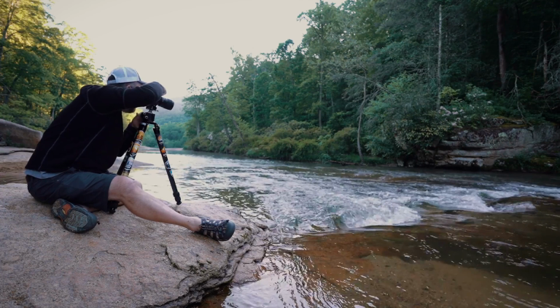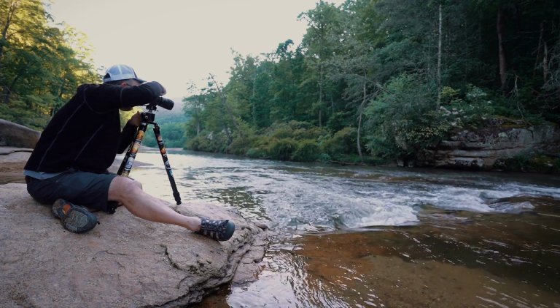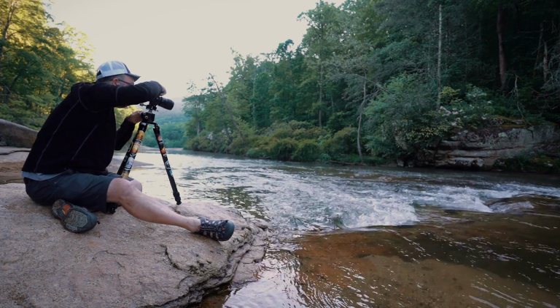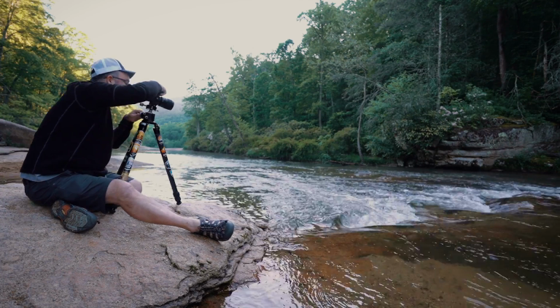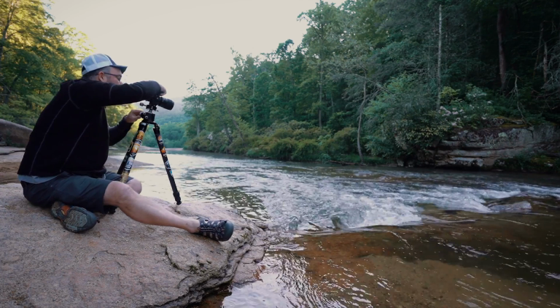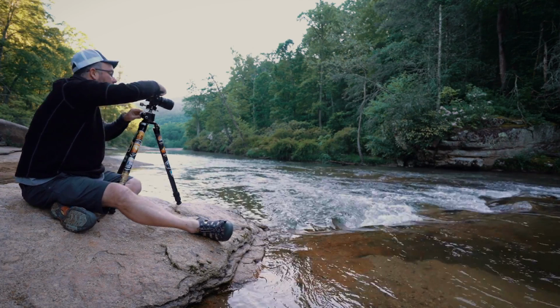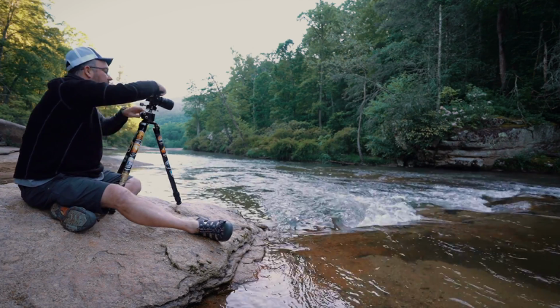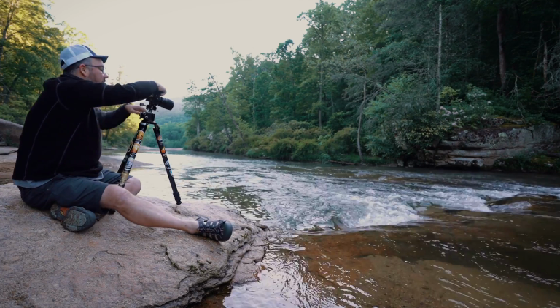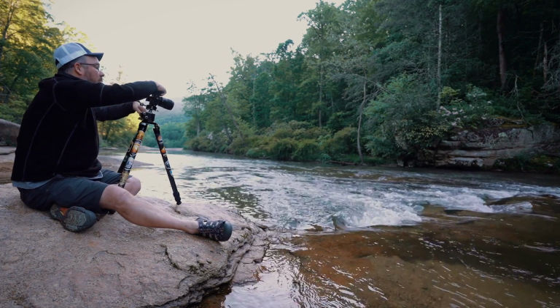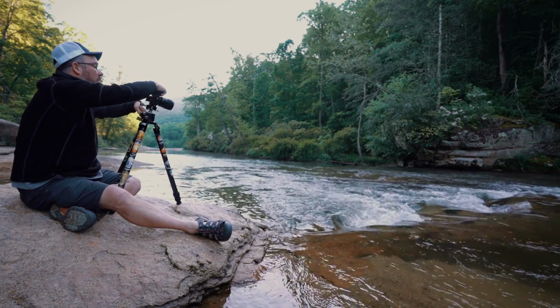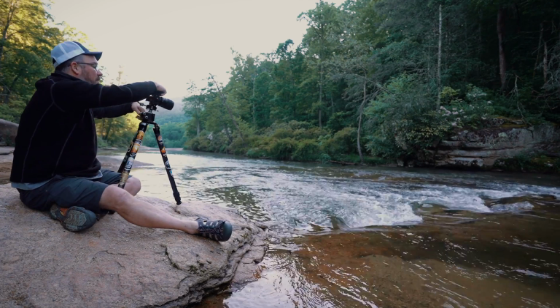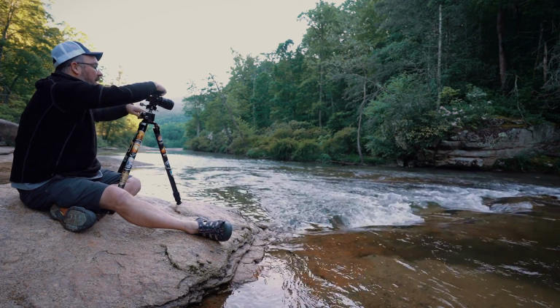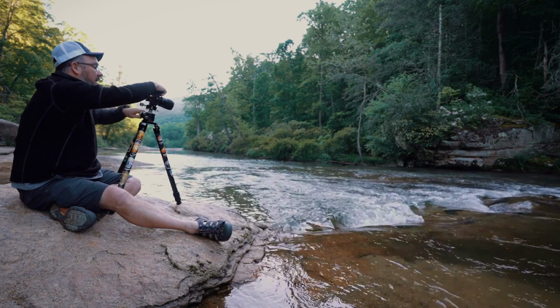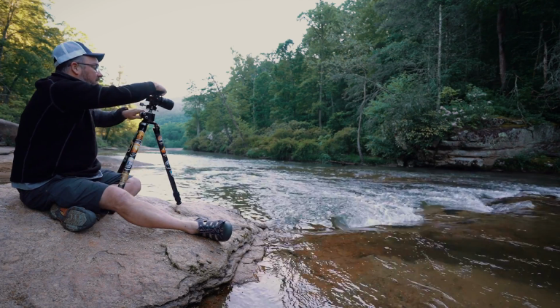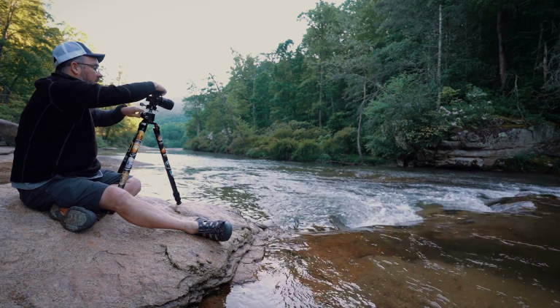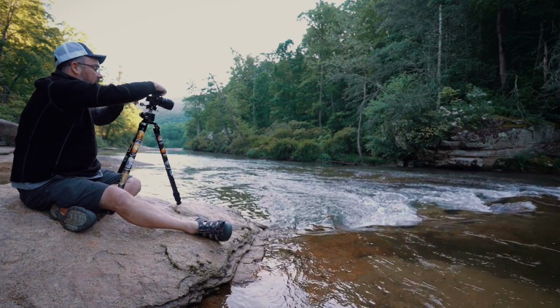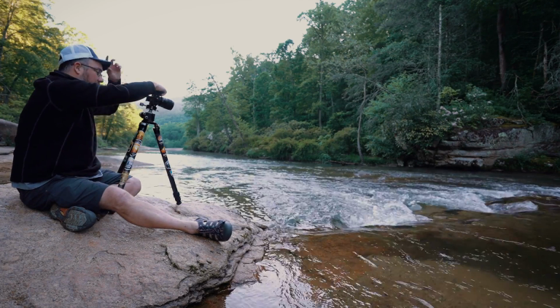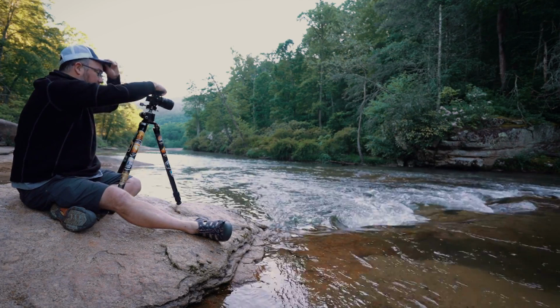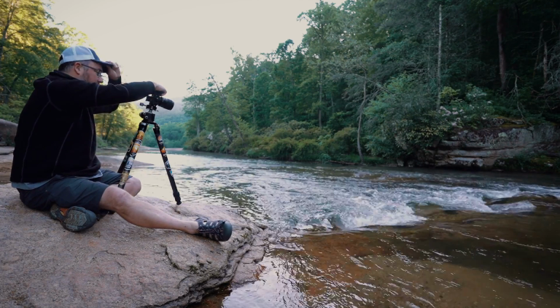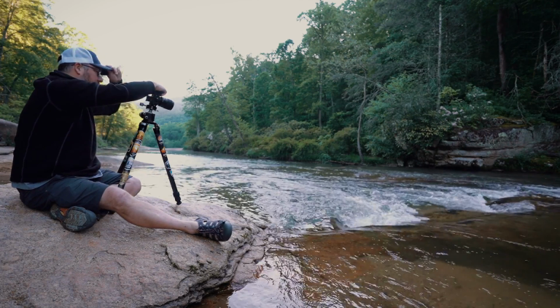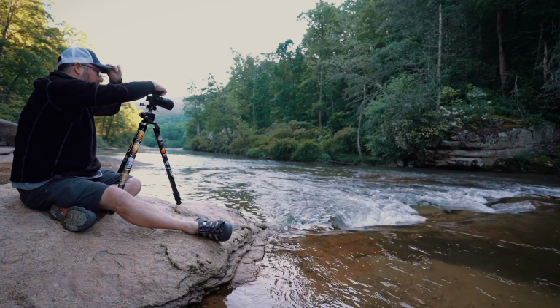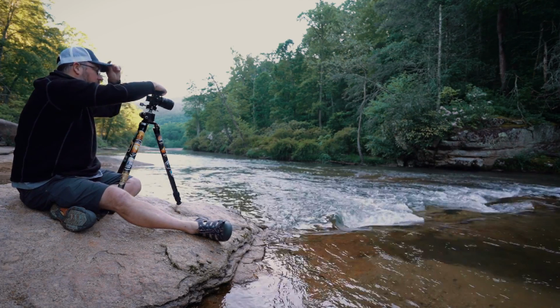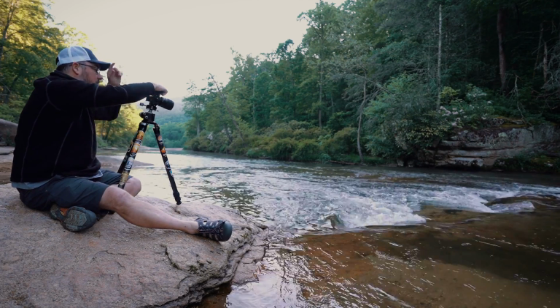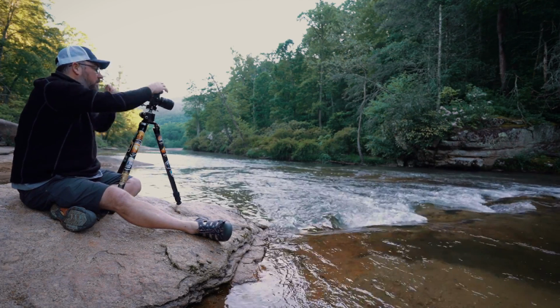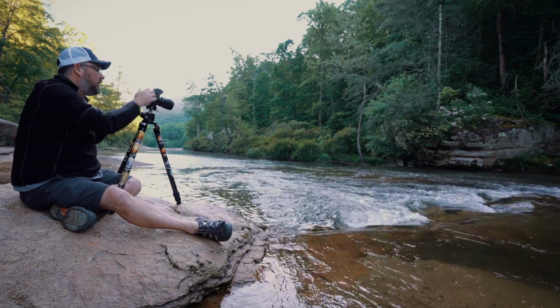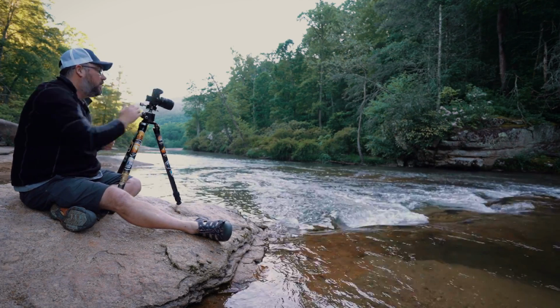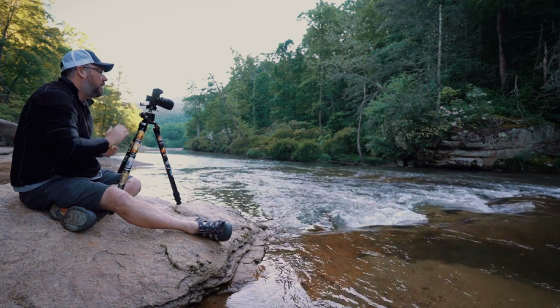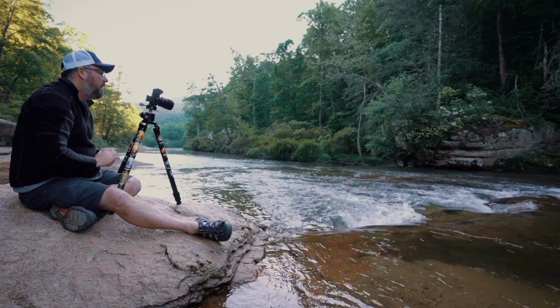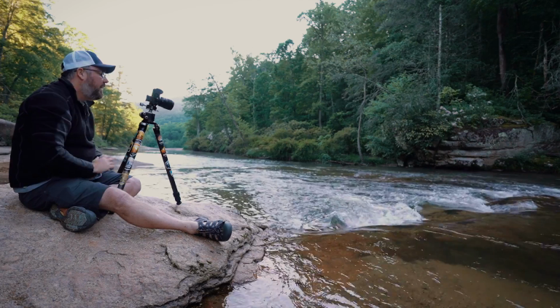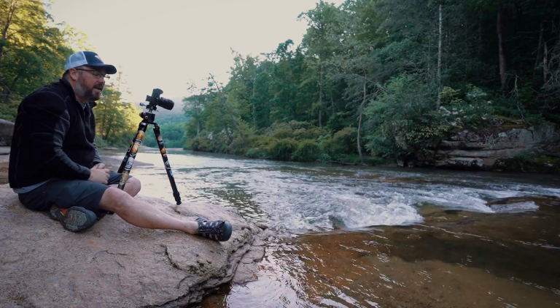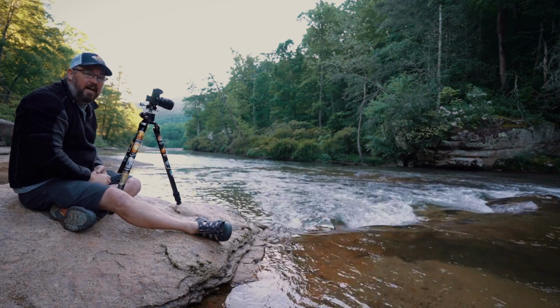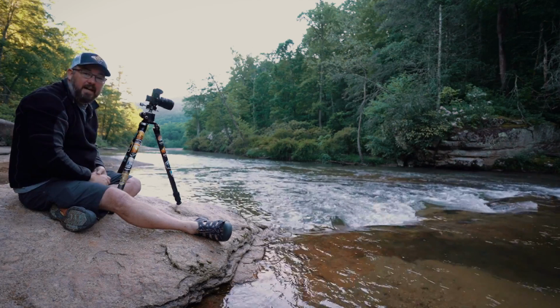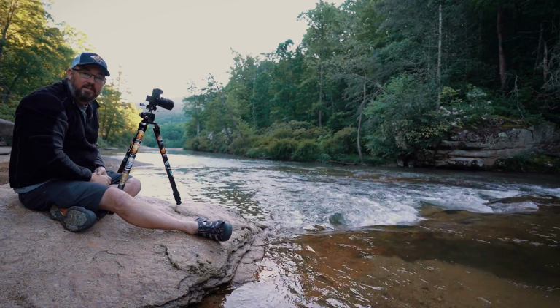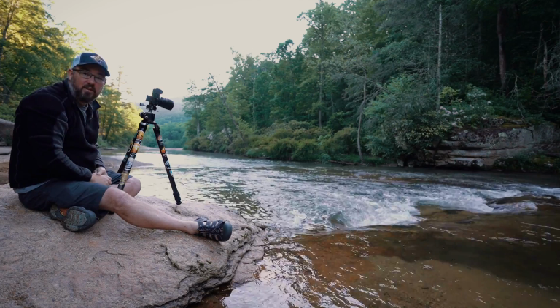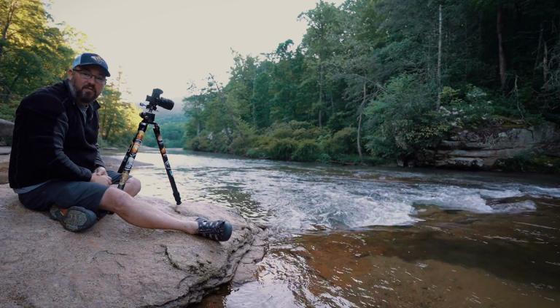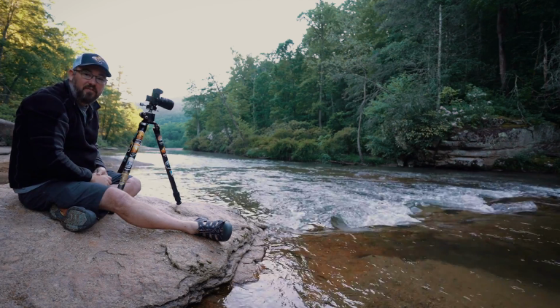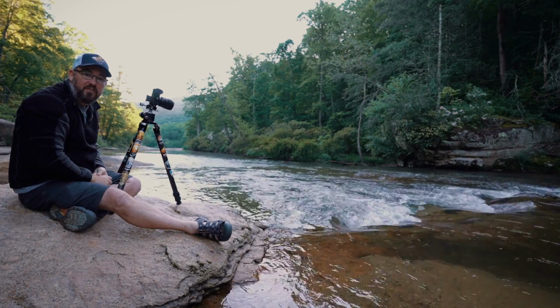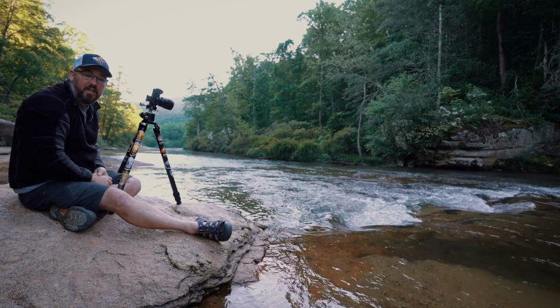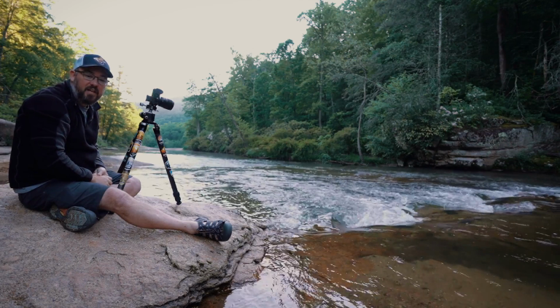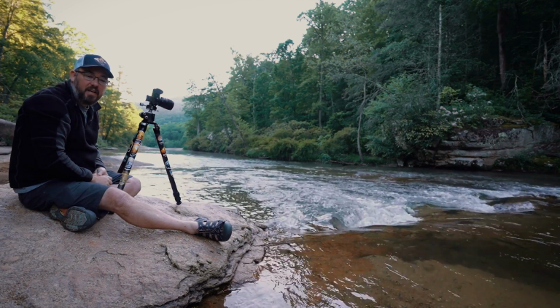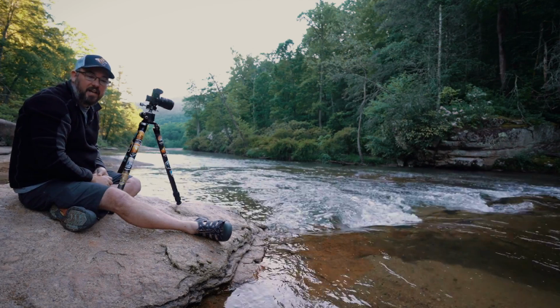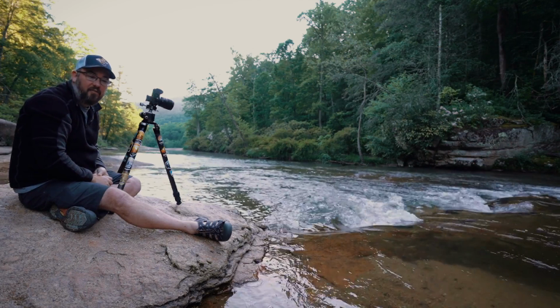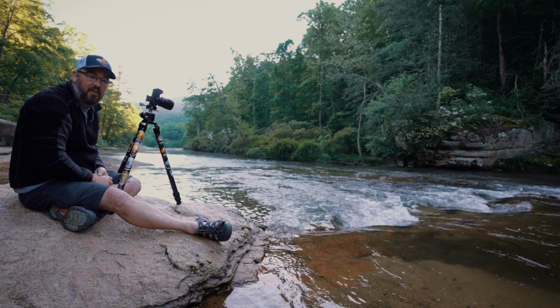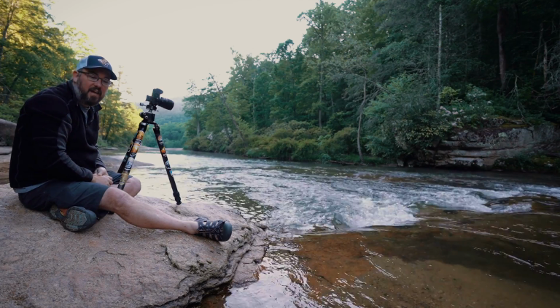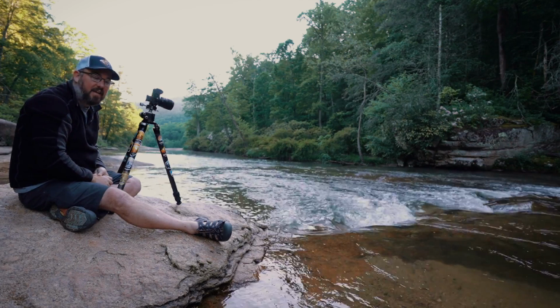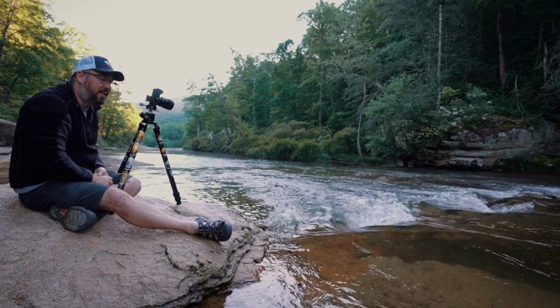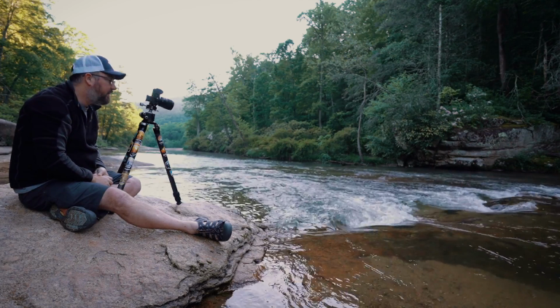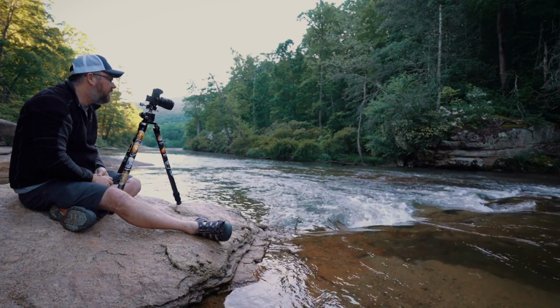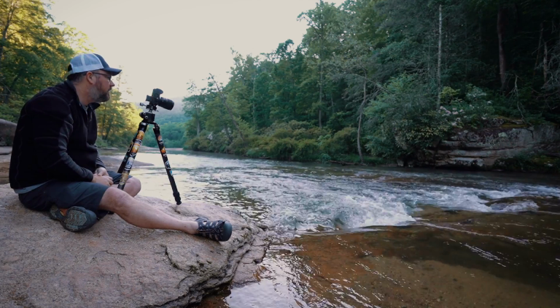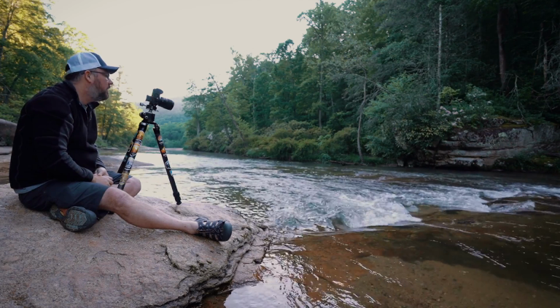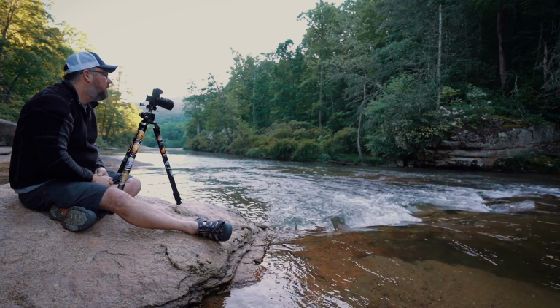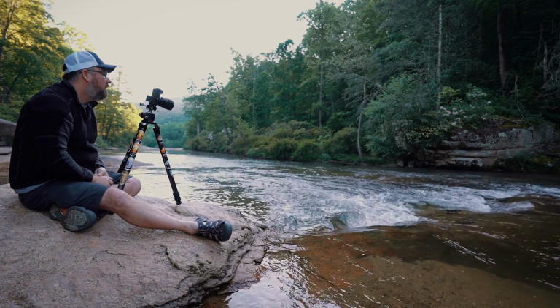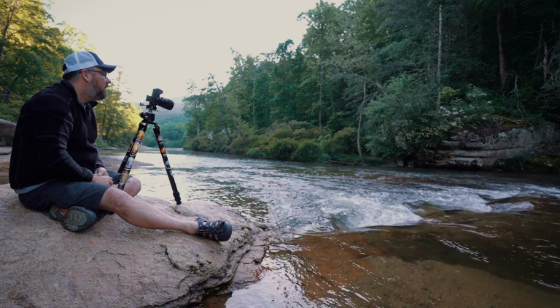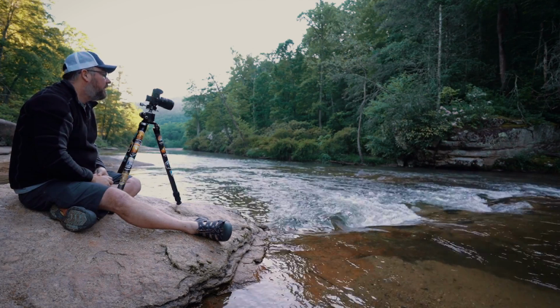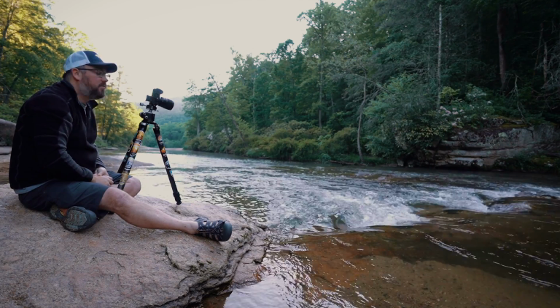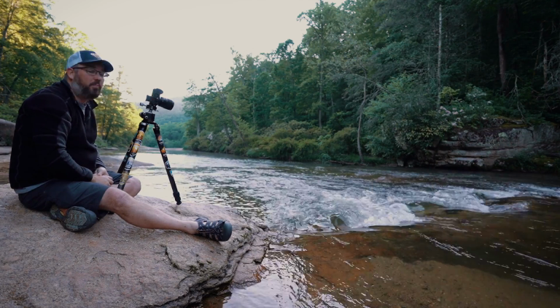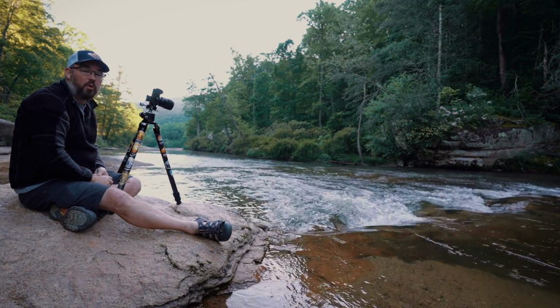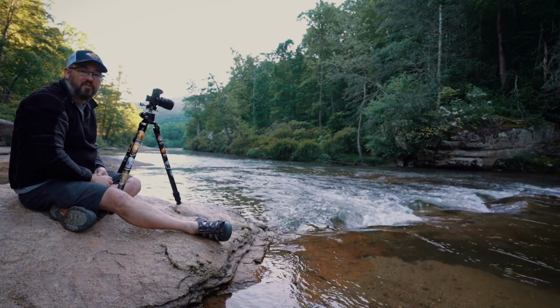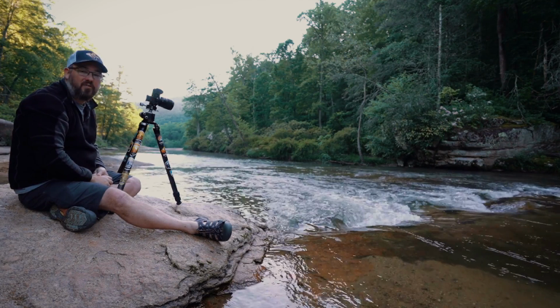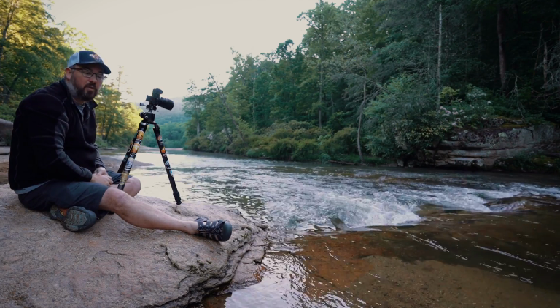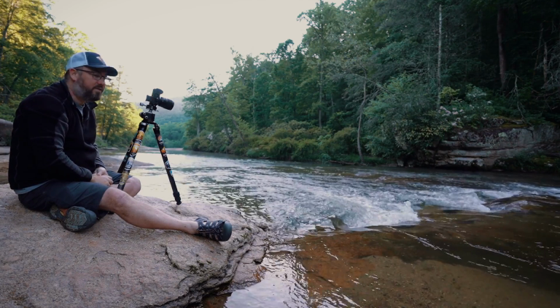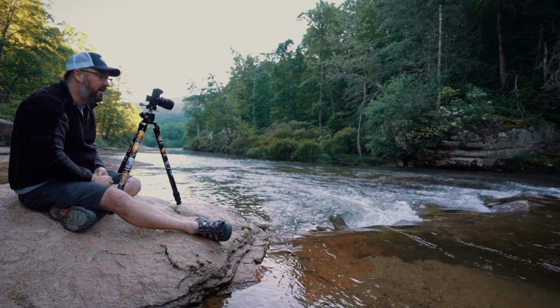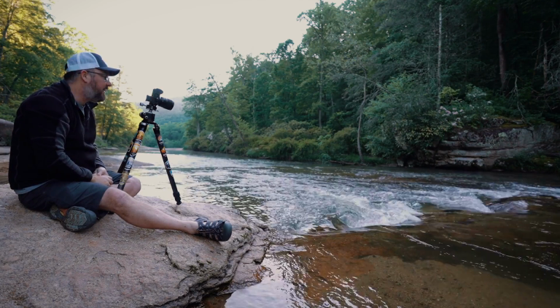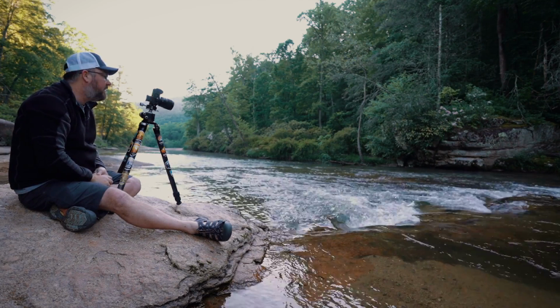Right now my base exposure at ISO 50 and F8 is 0.4 seconds.